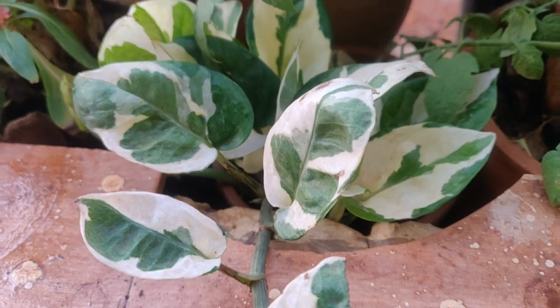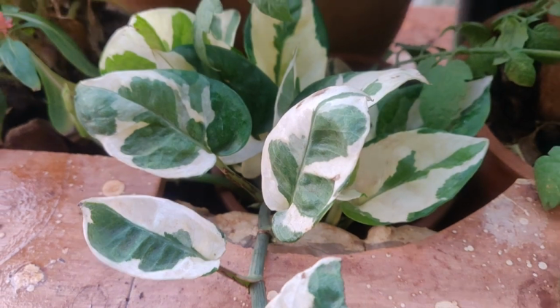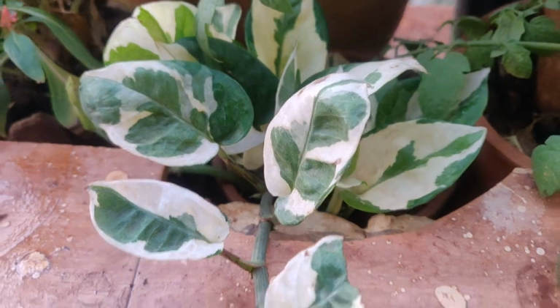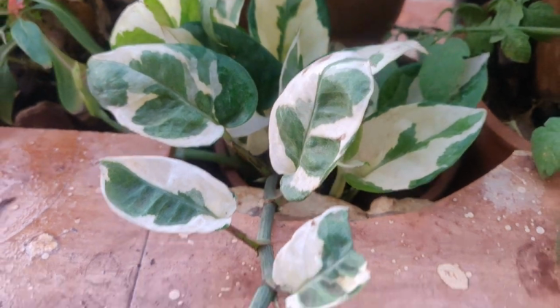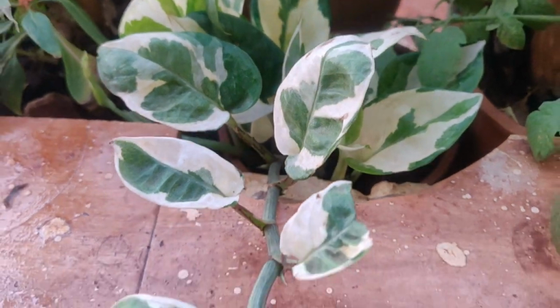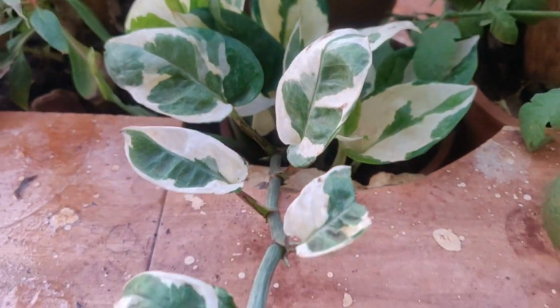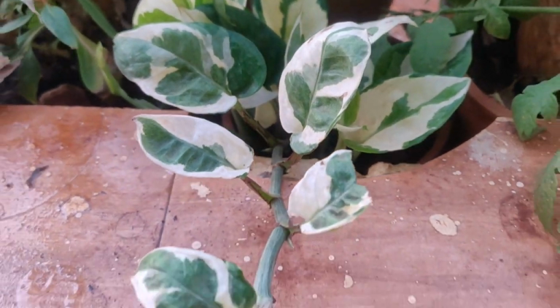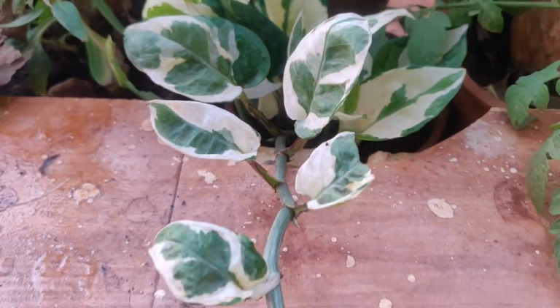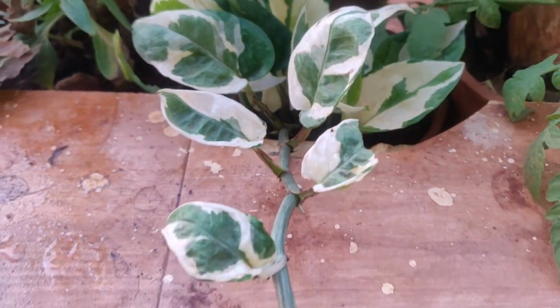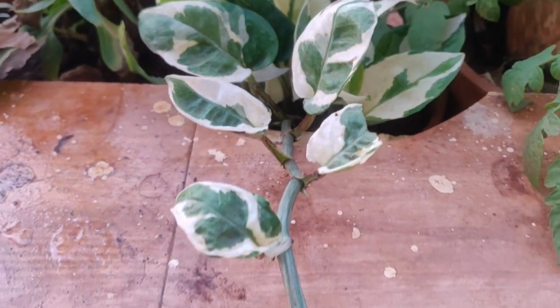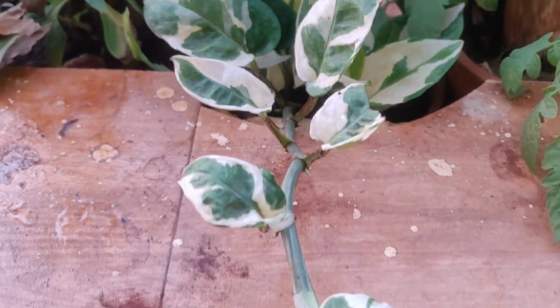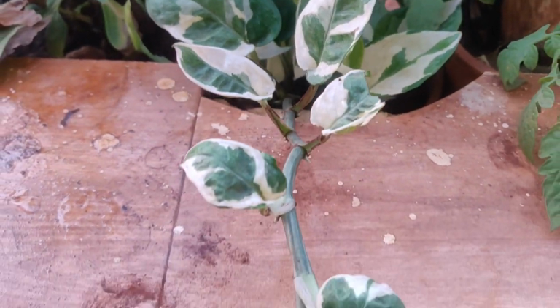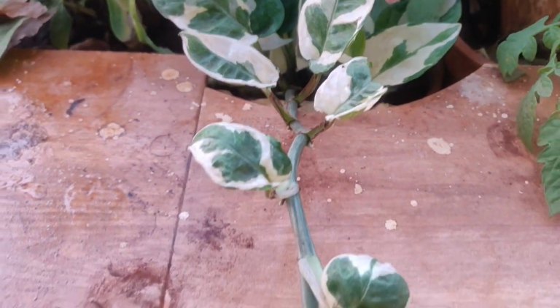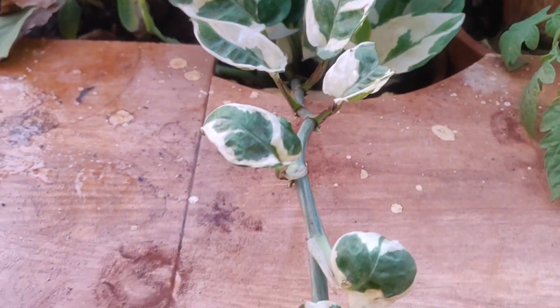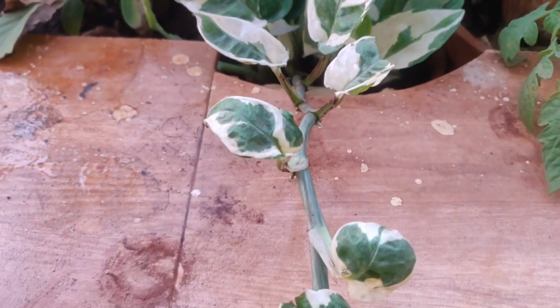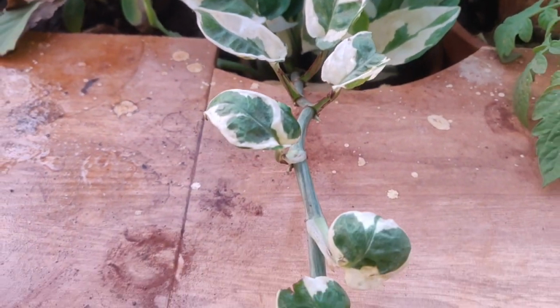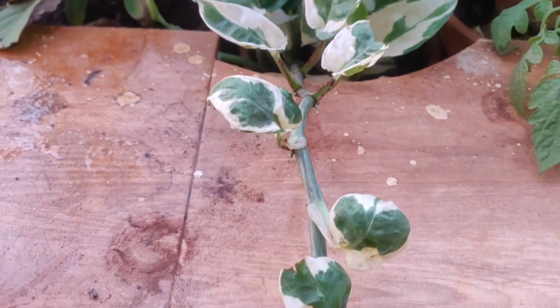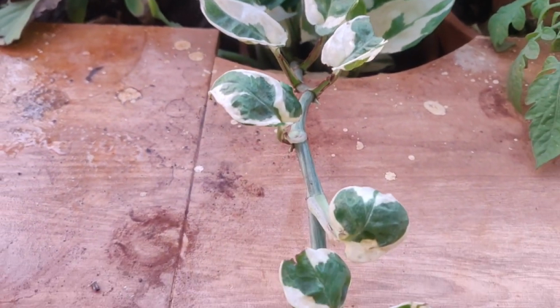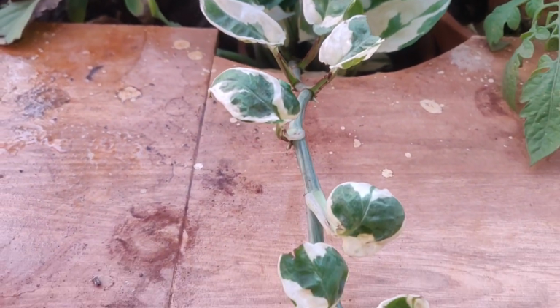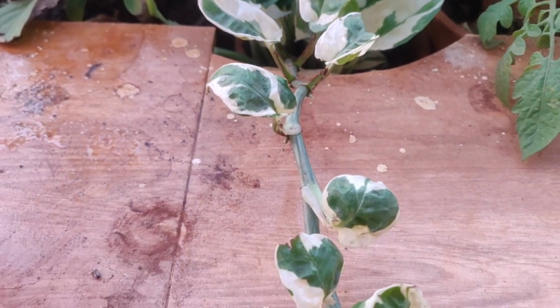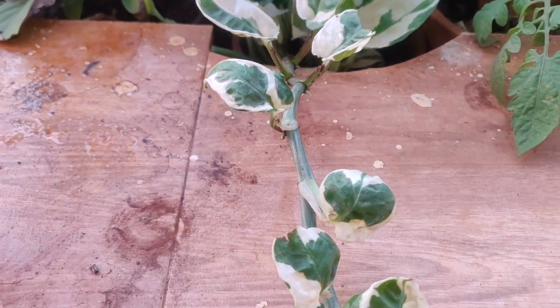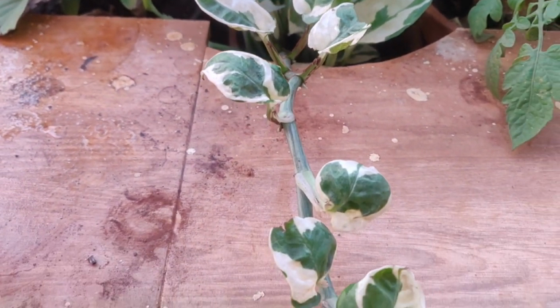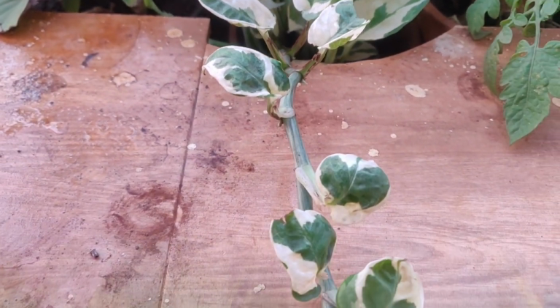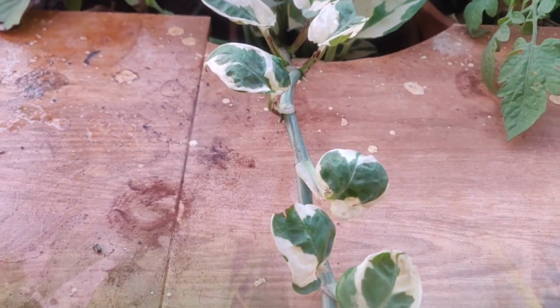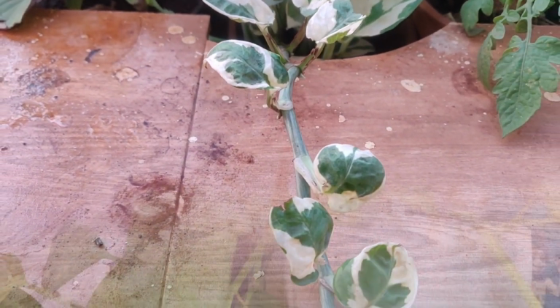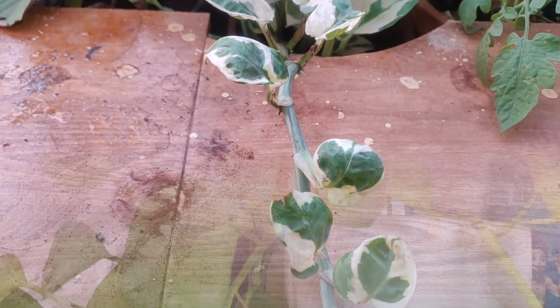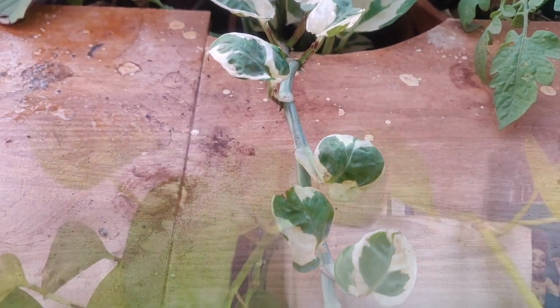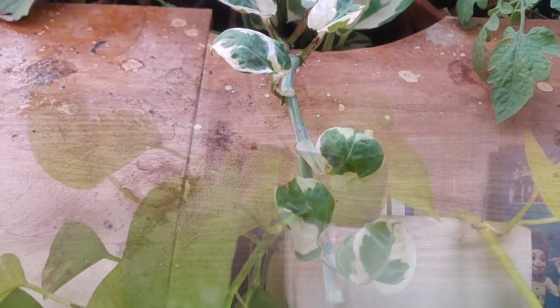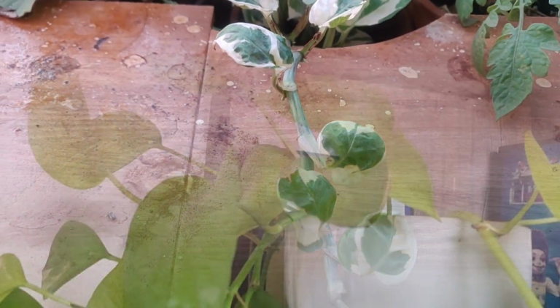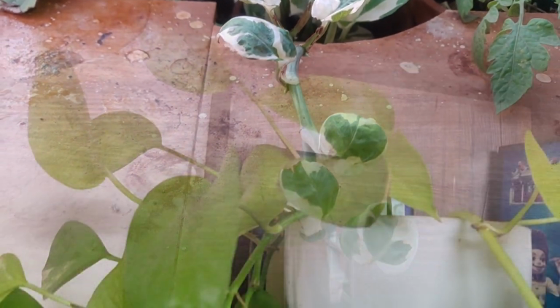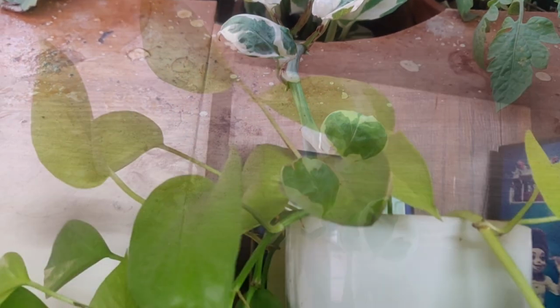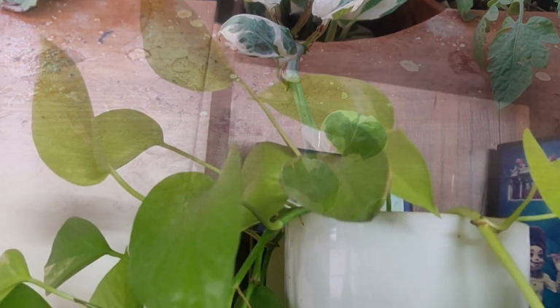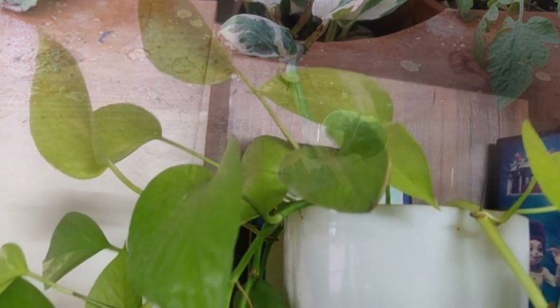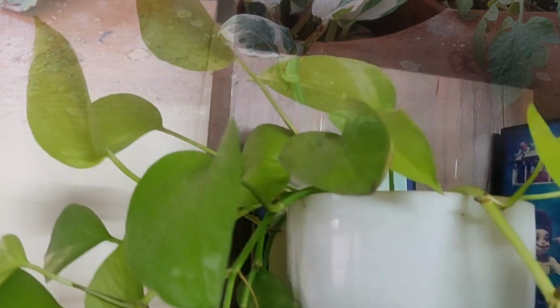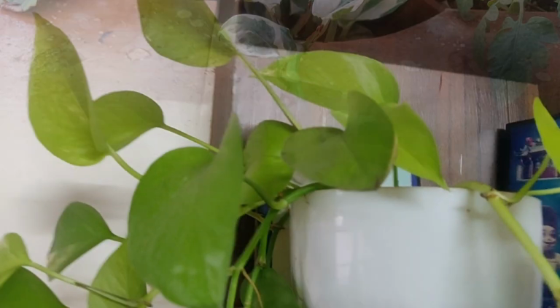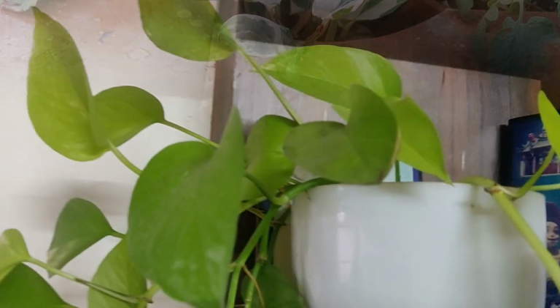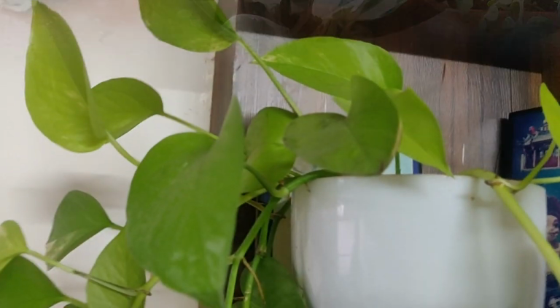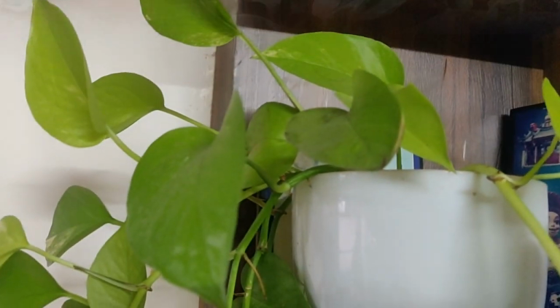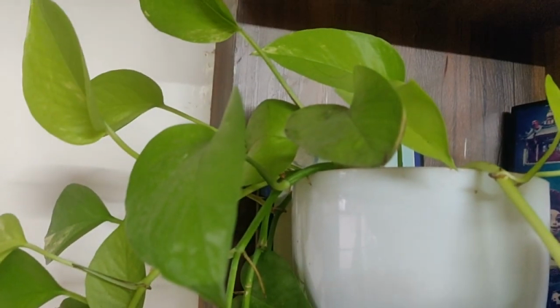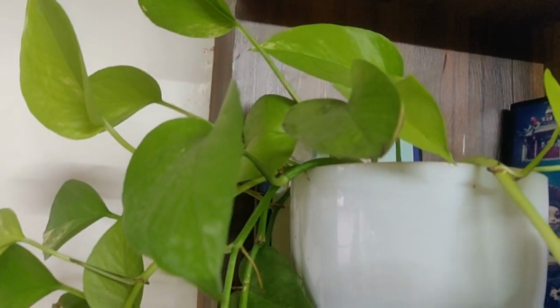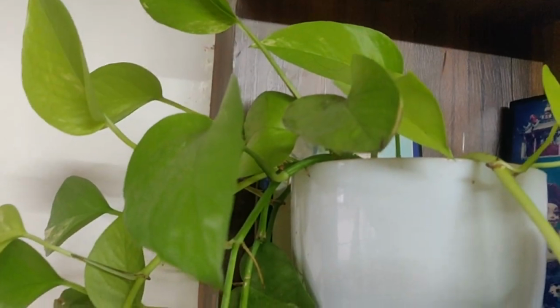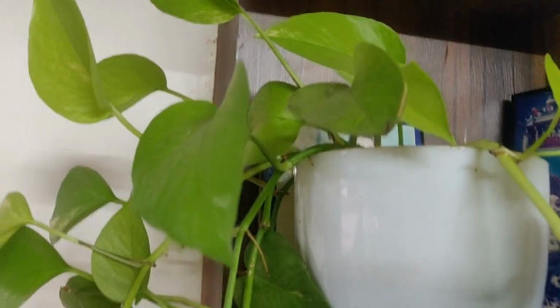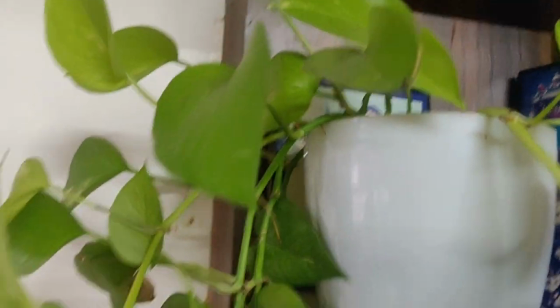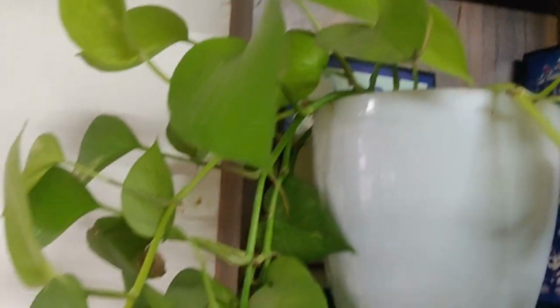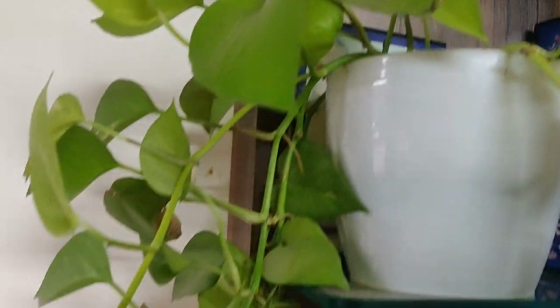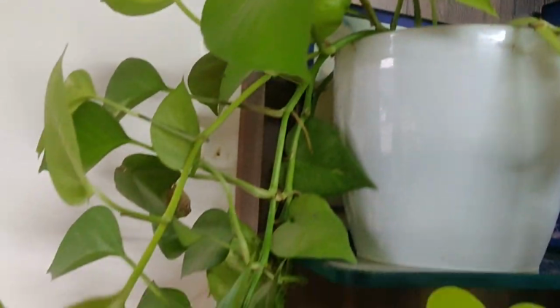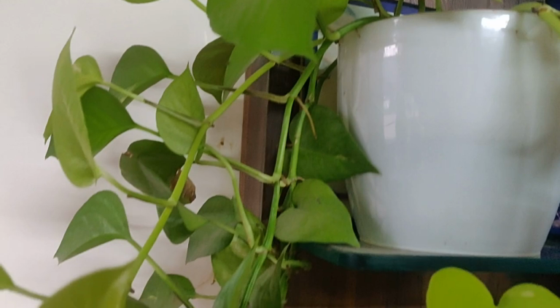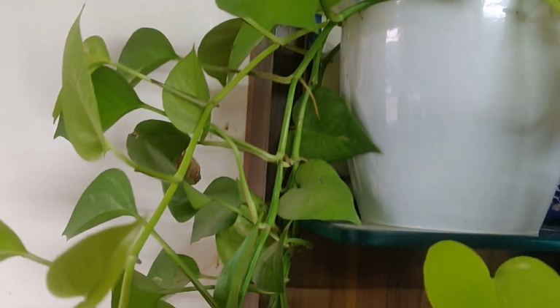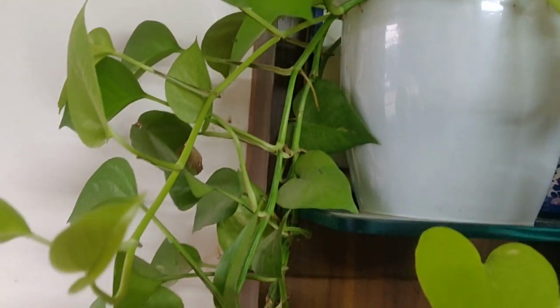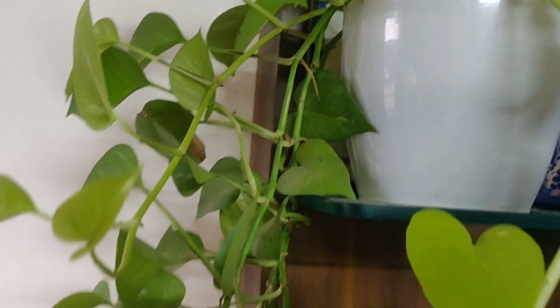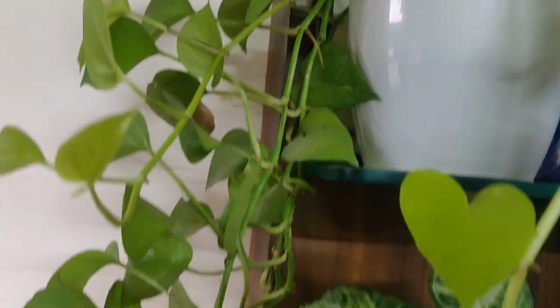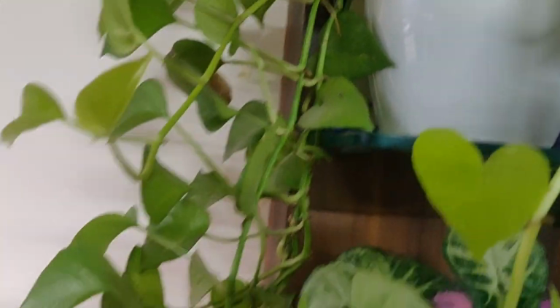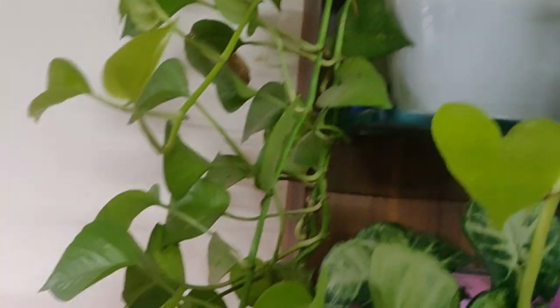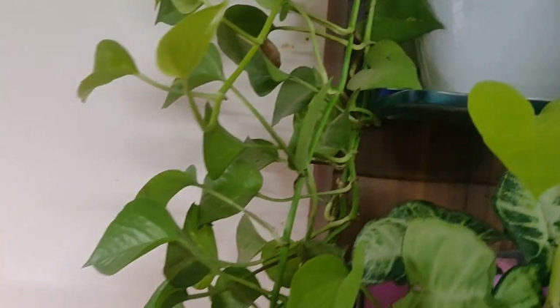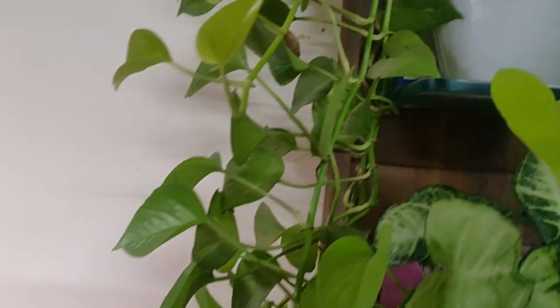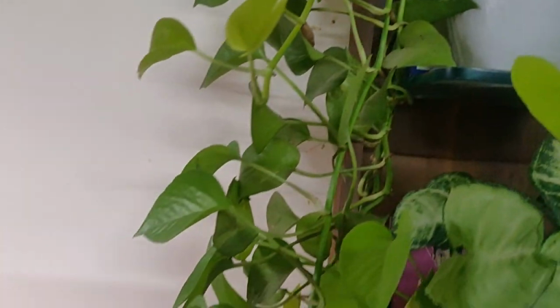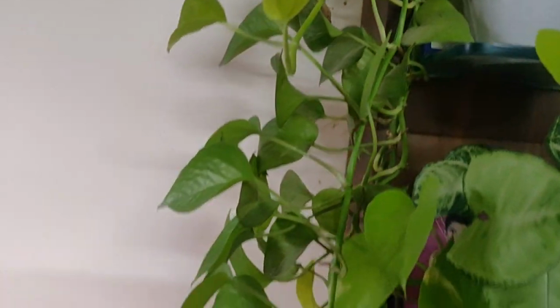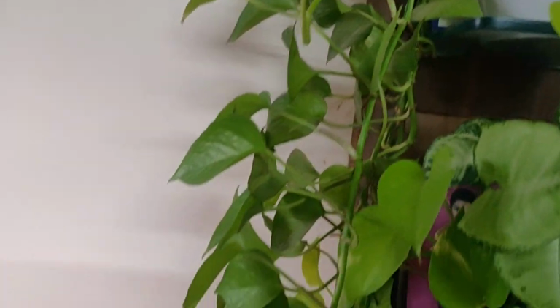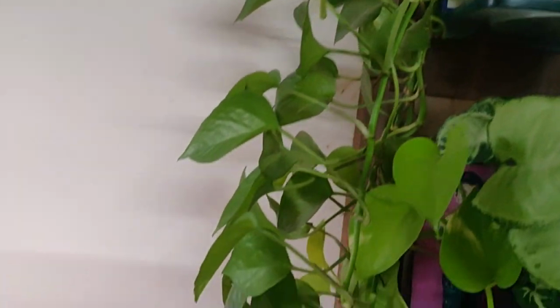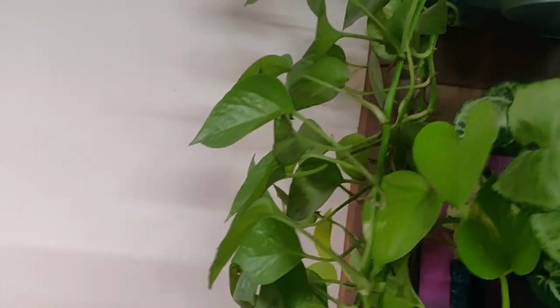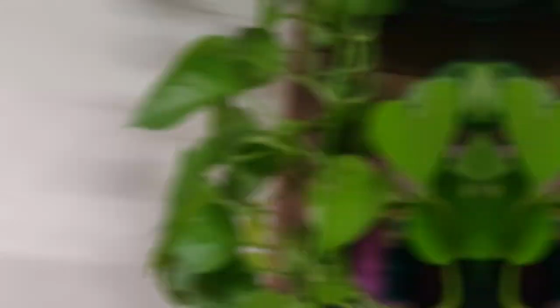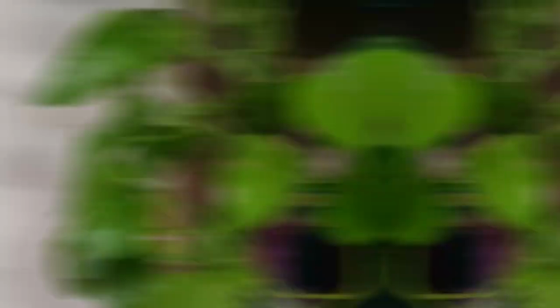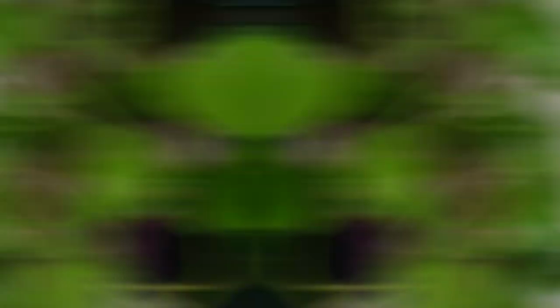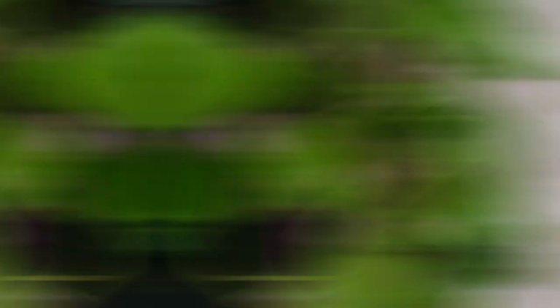Put it in the soil or in the water. Now take some inspiration from my garden pothos and start your own.